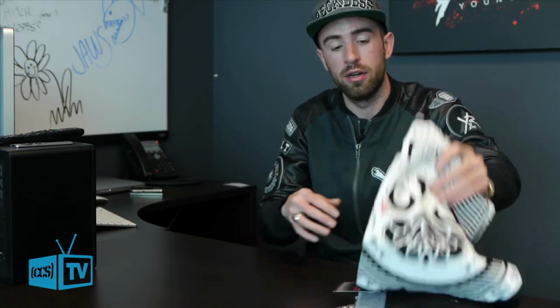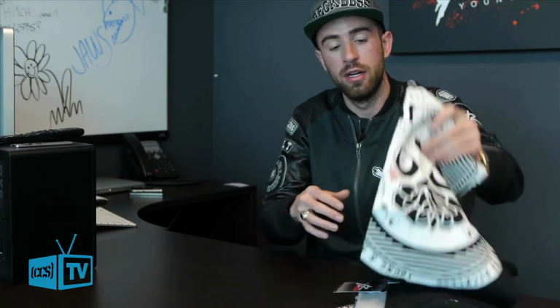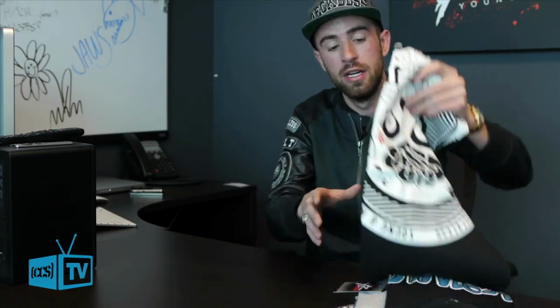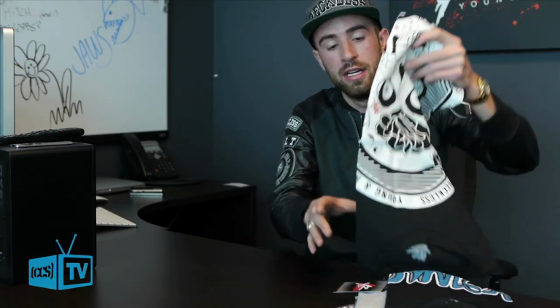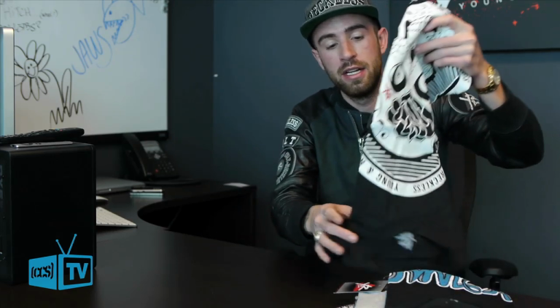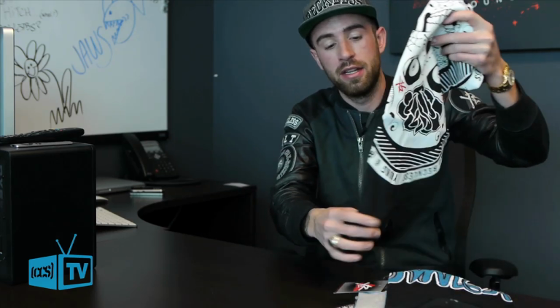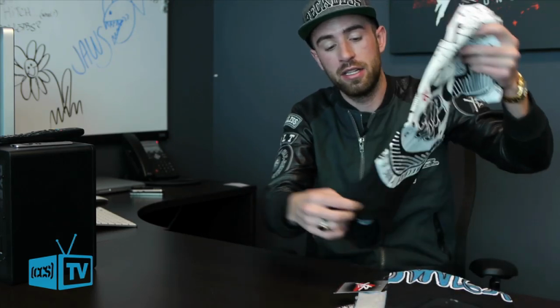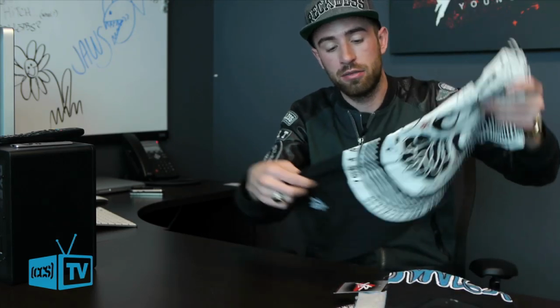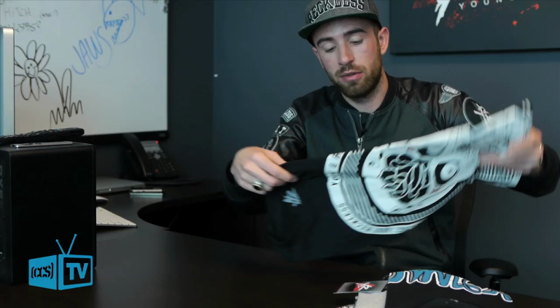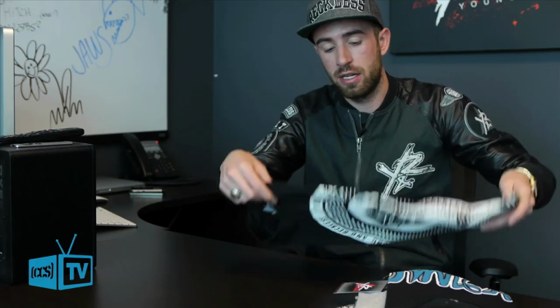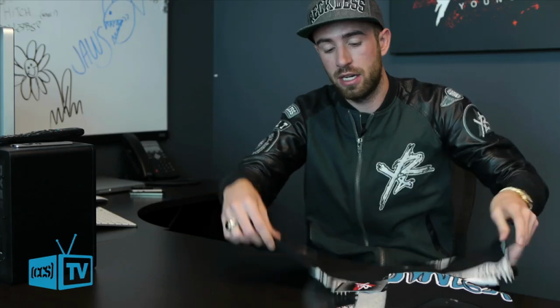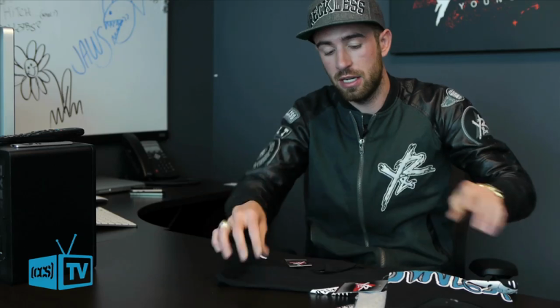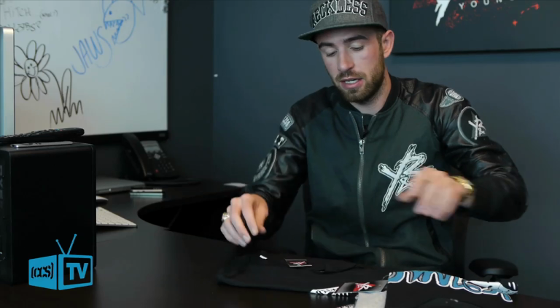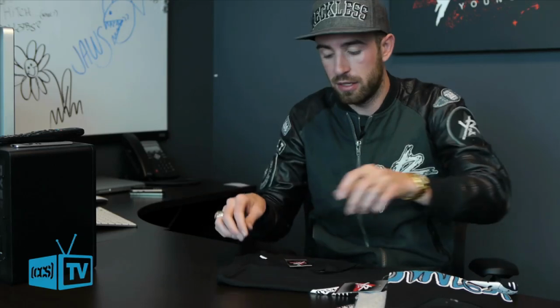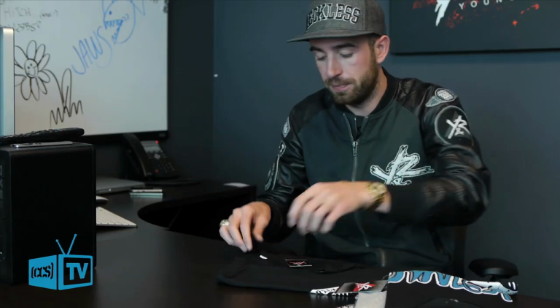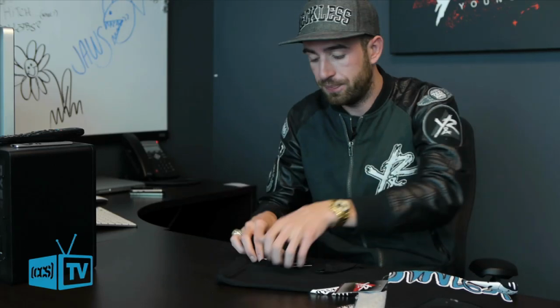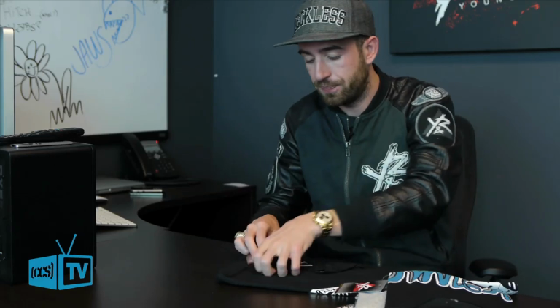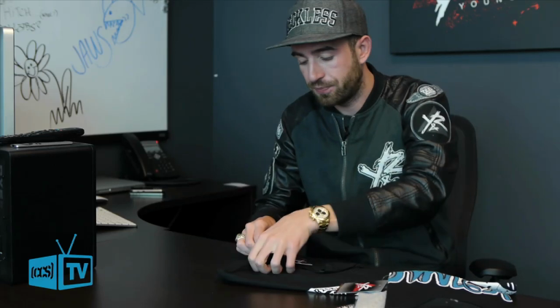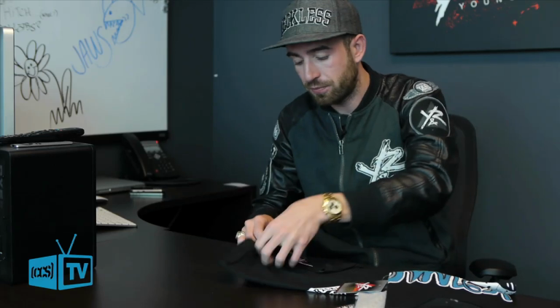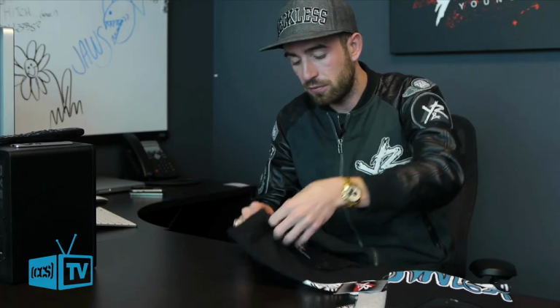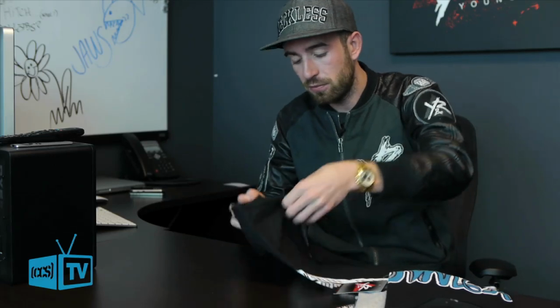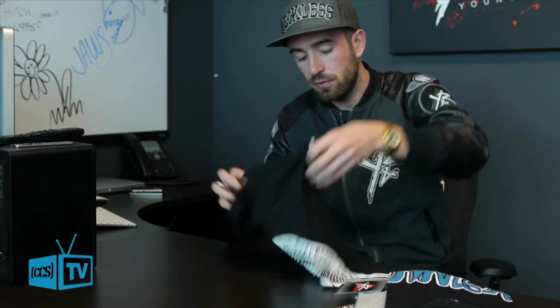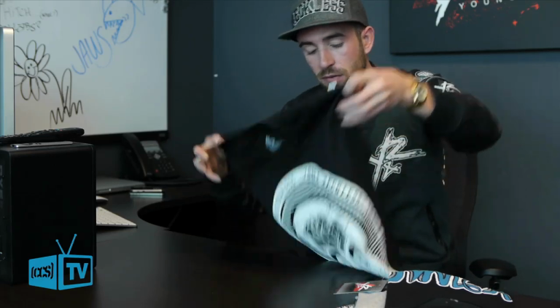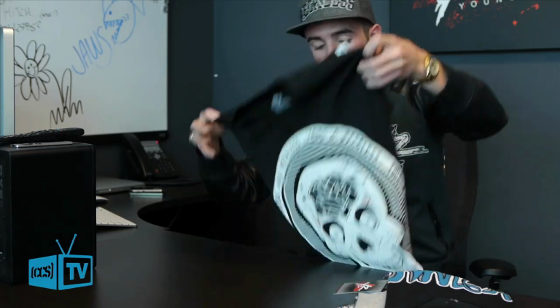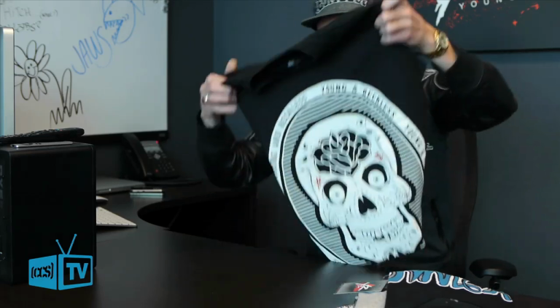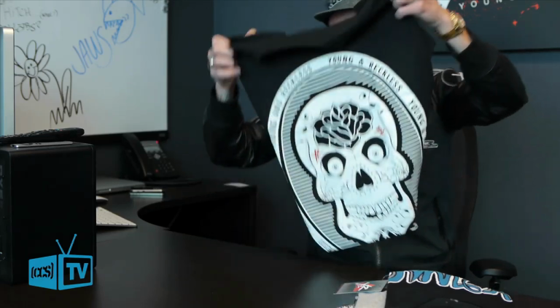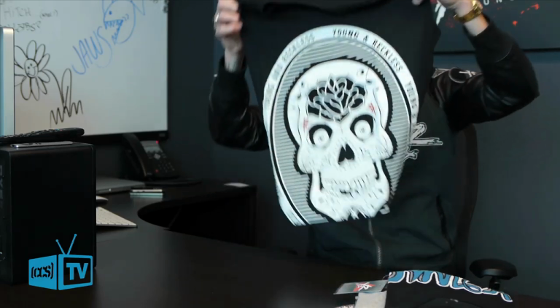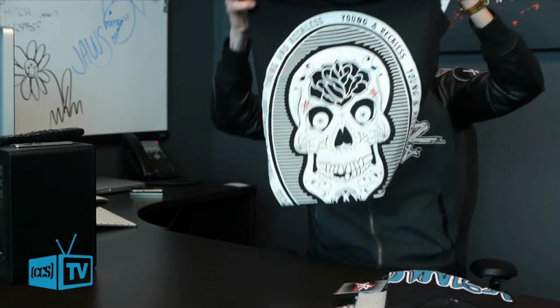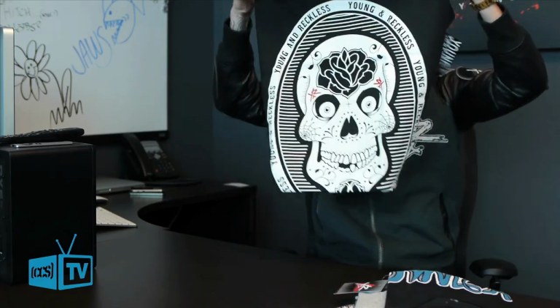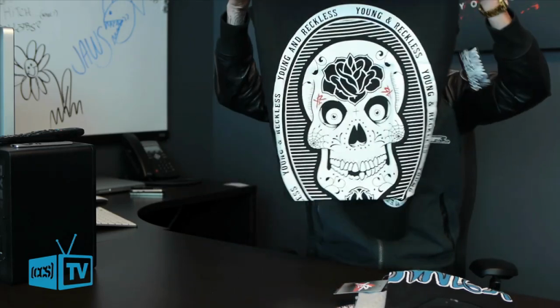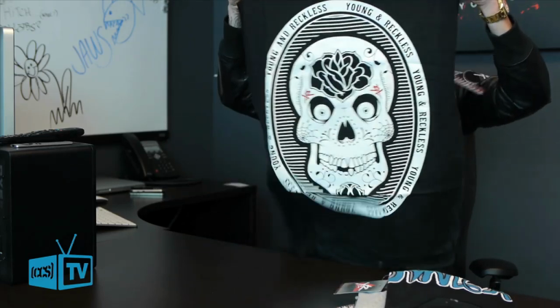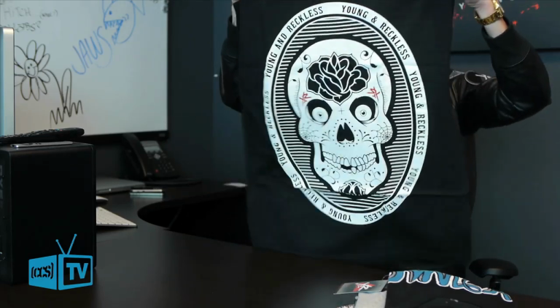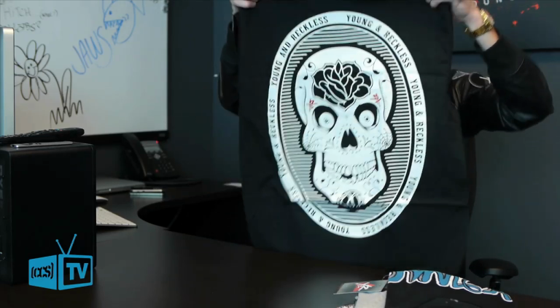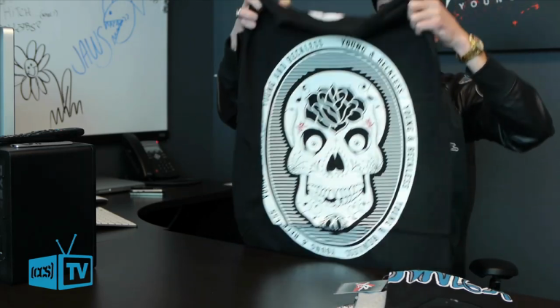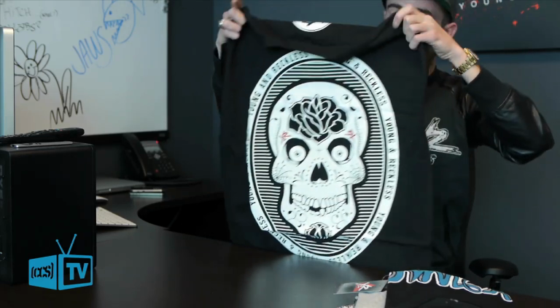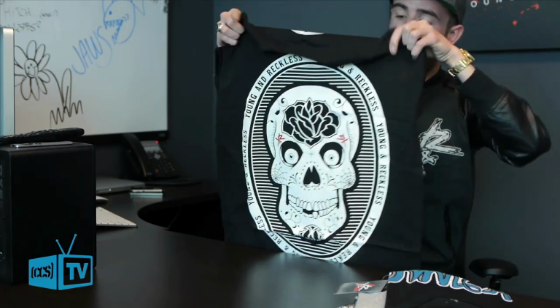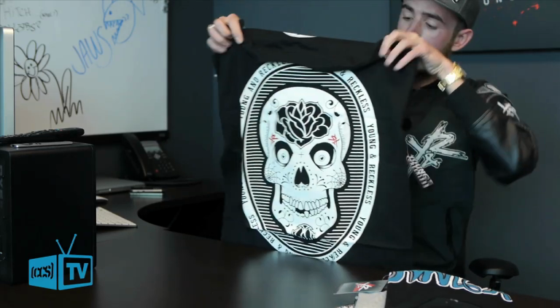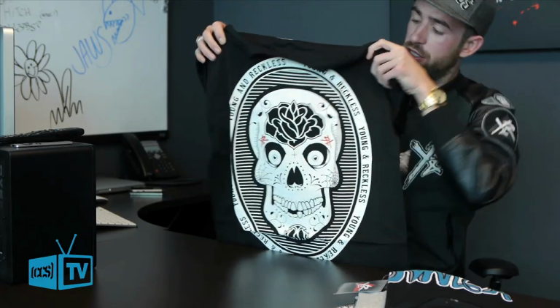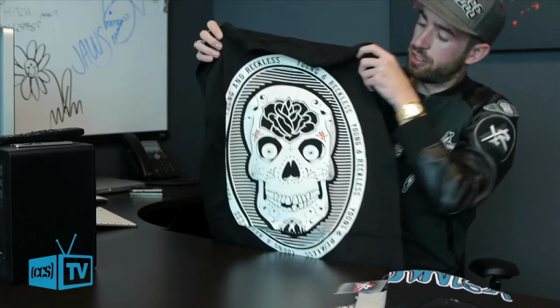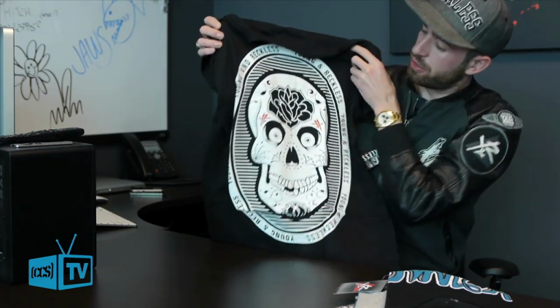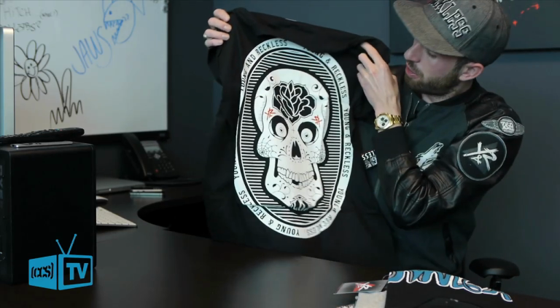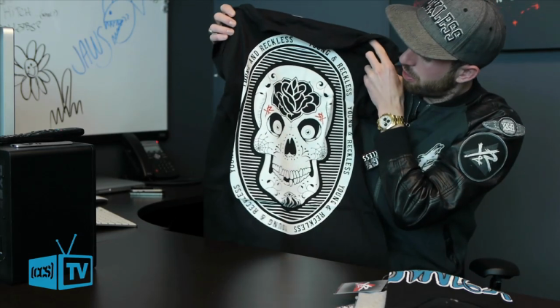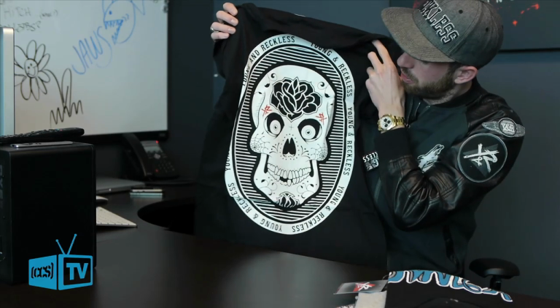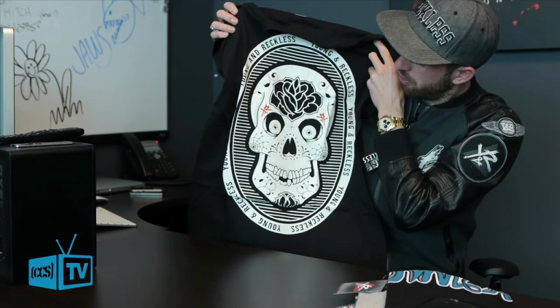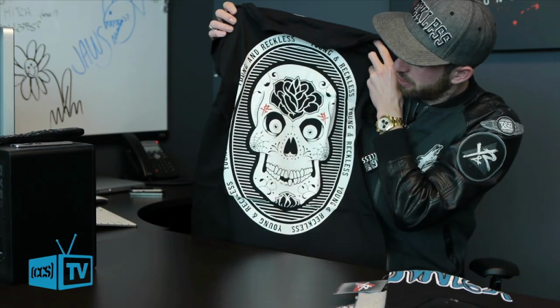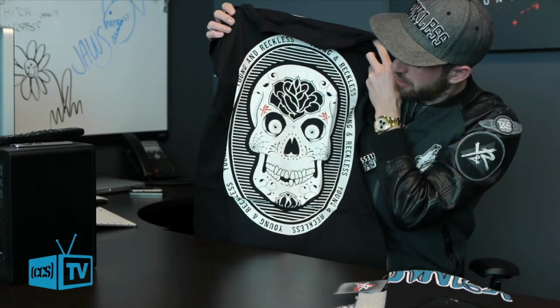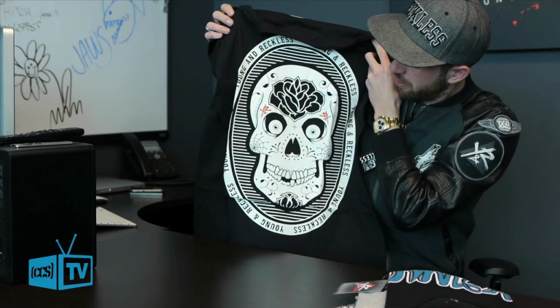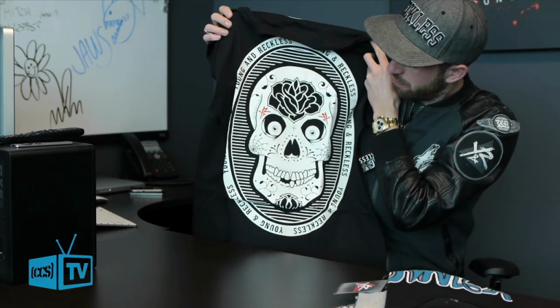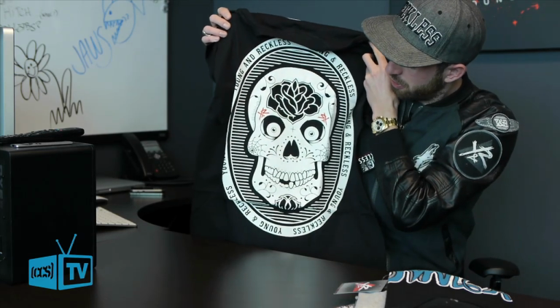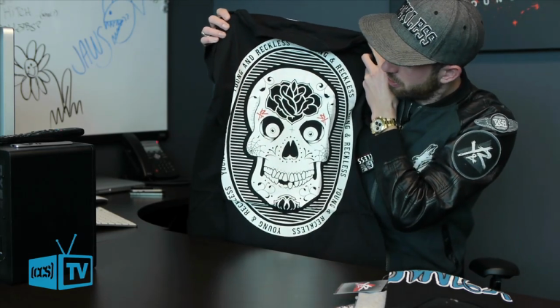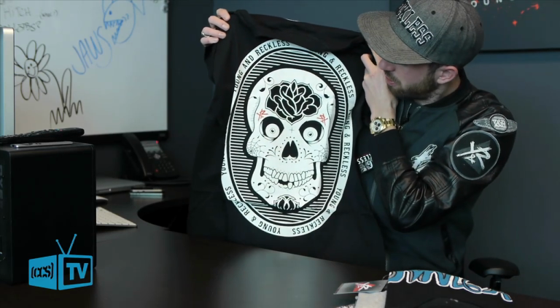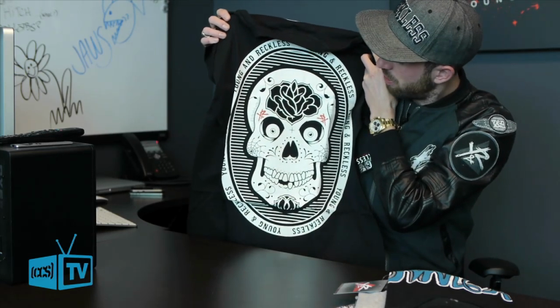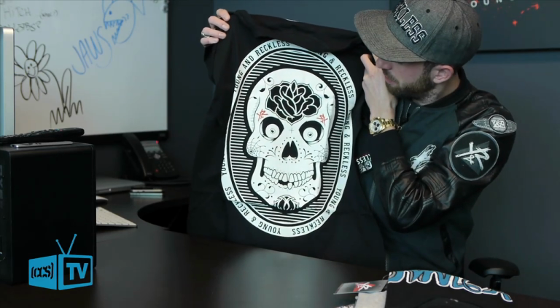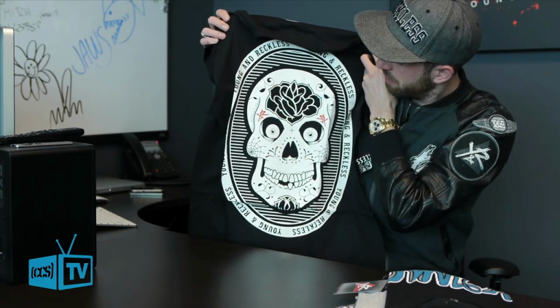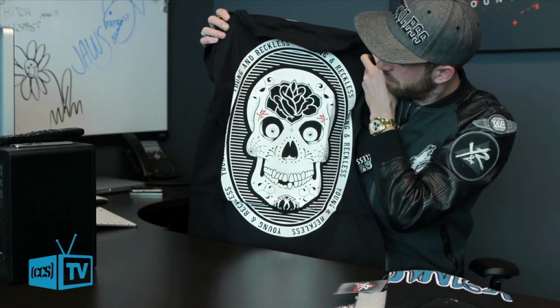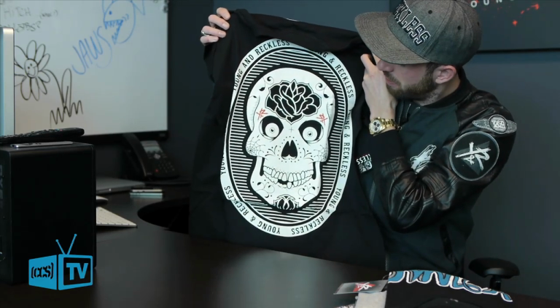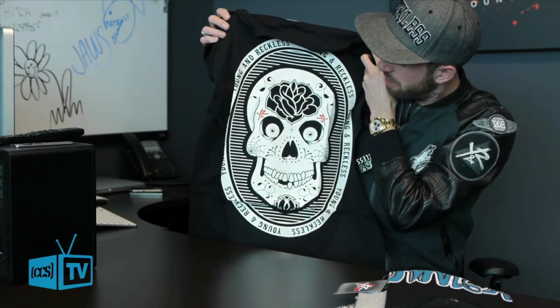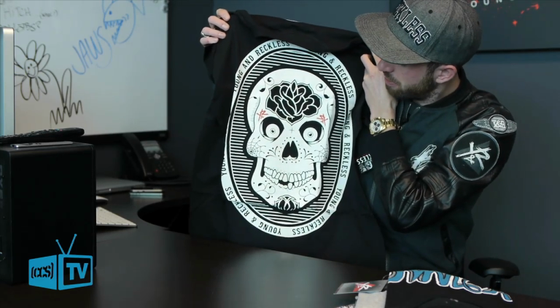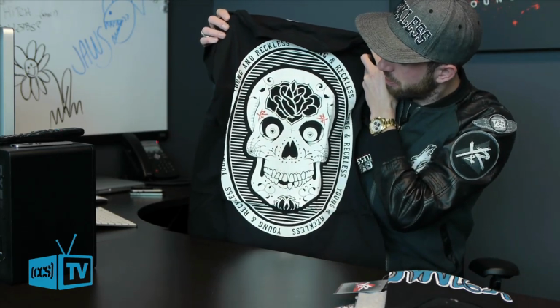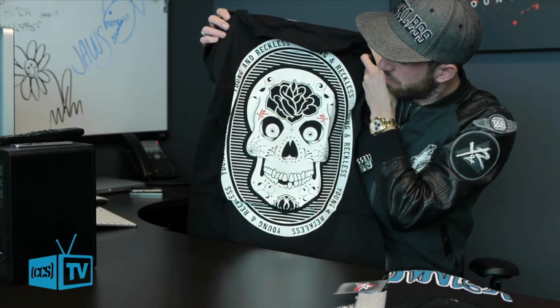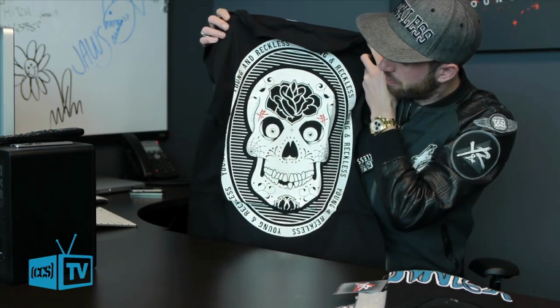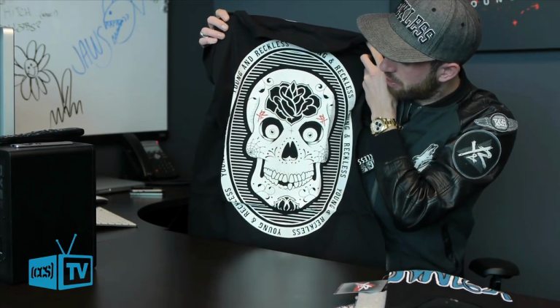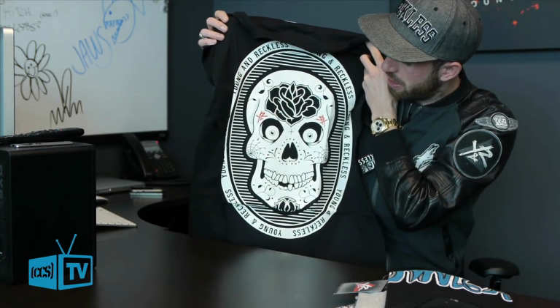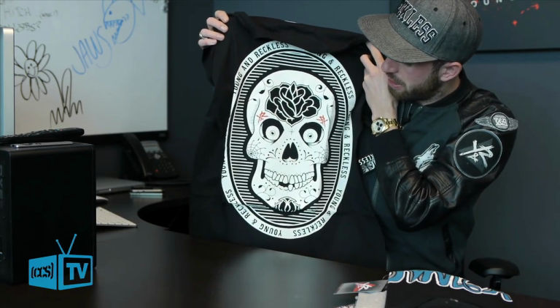So this one here — just a good old fashioned skull. Who doesn't love a skull with some flowers on the forehead?